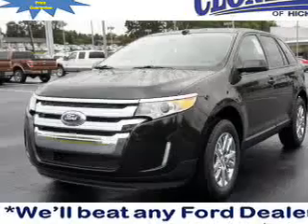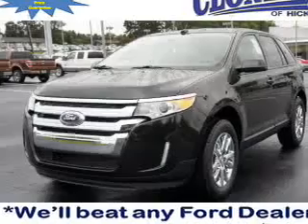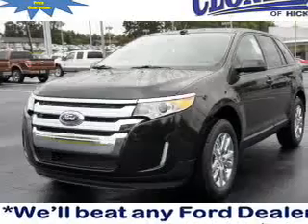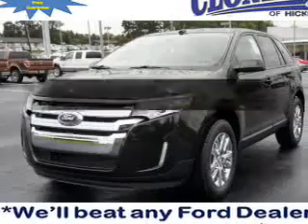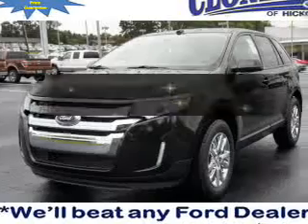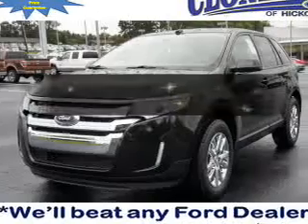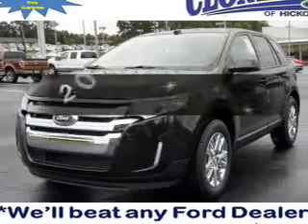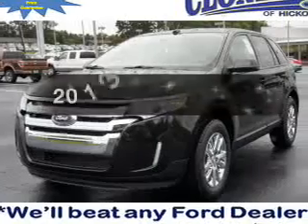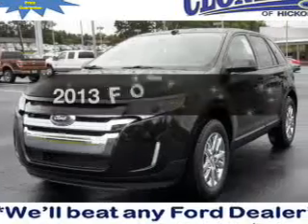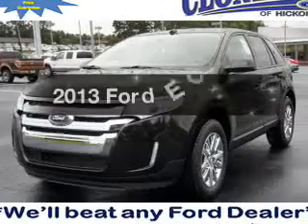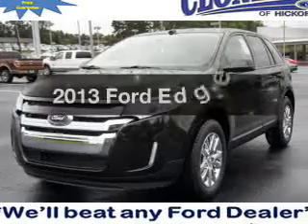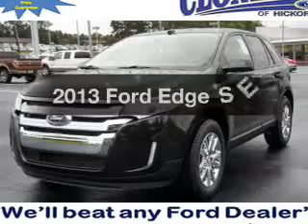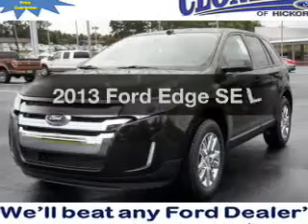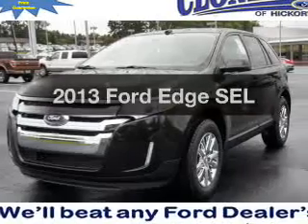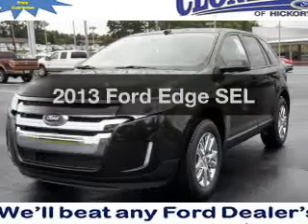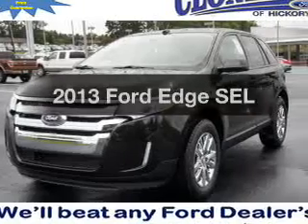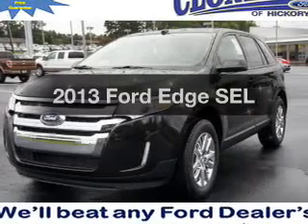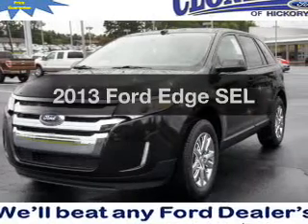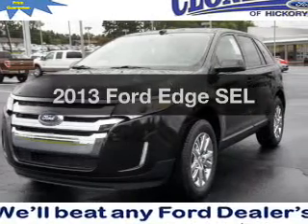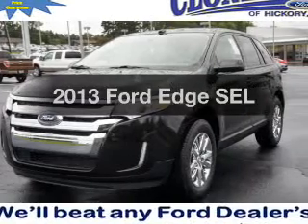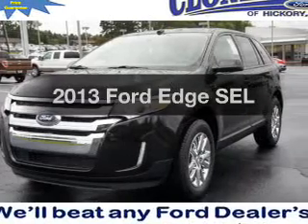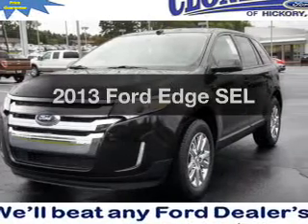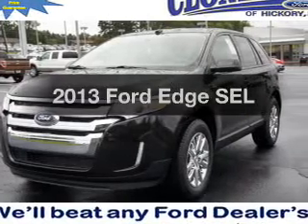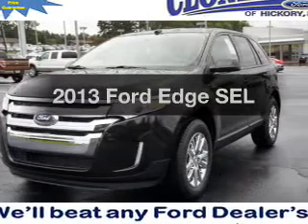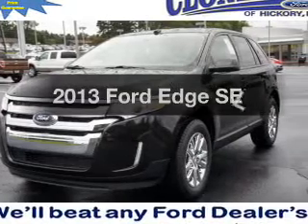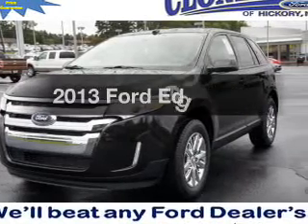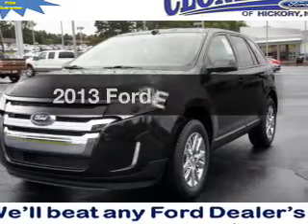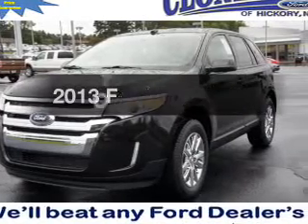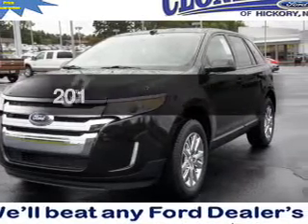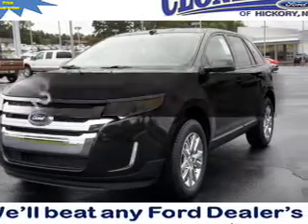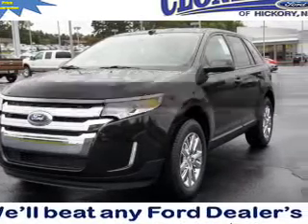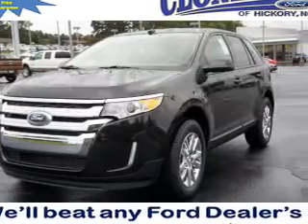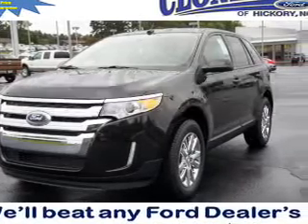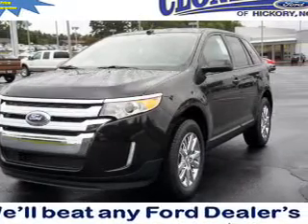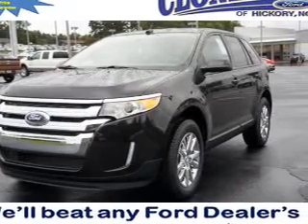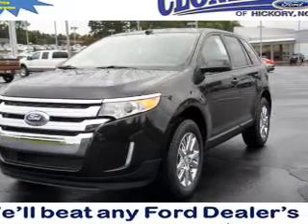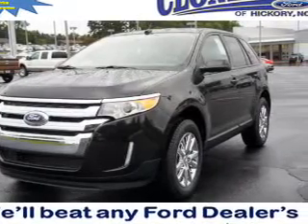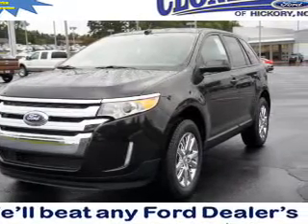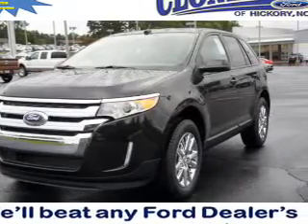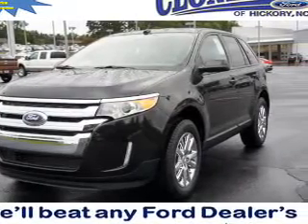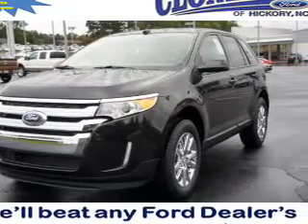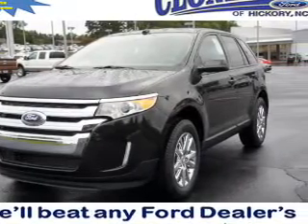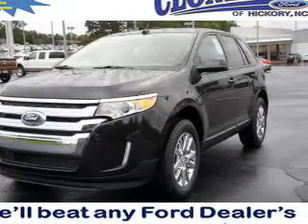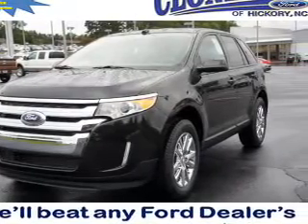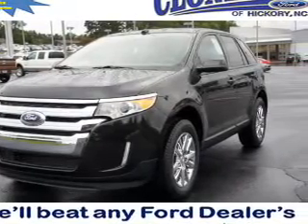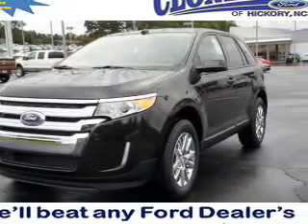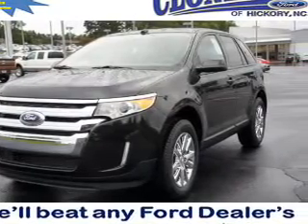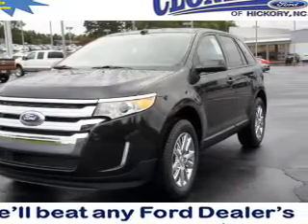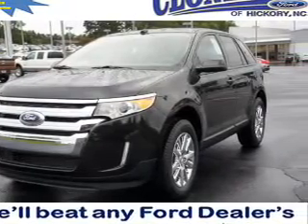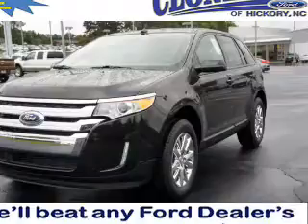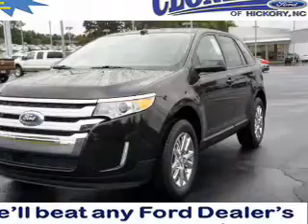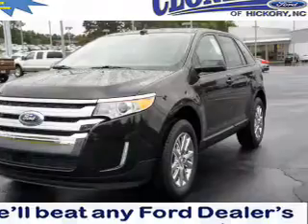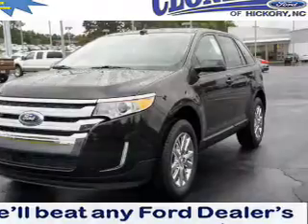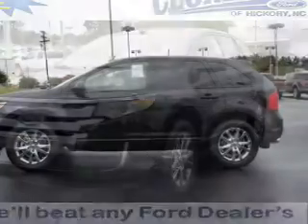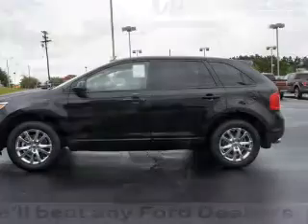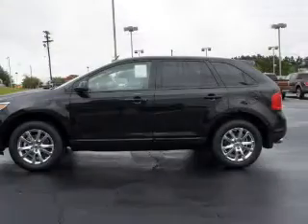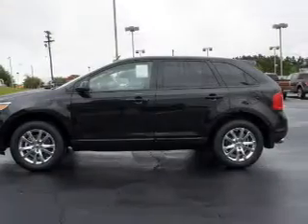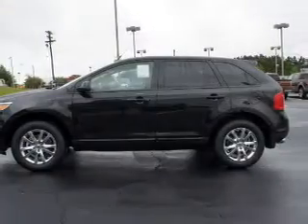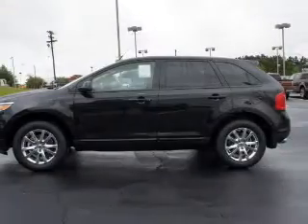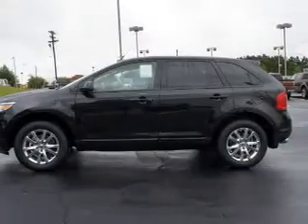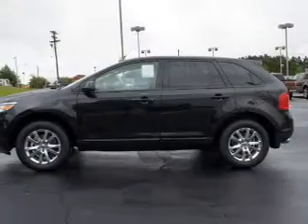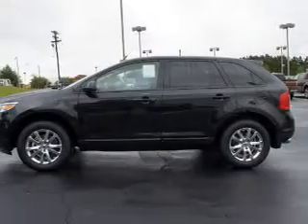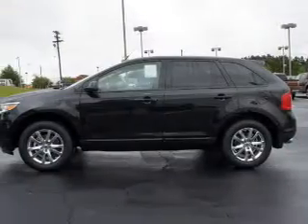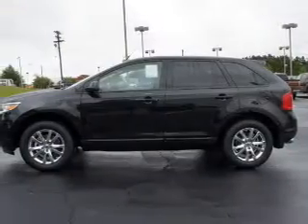Get noticed in this 2013 Ford Edge. Travel the roads in style and comfort in this great vehicle.